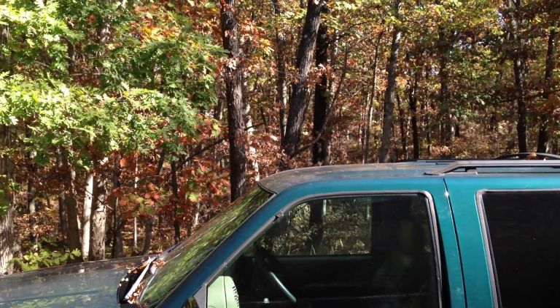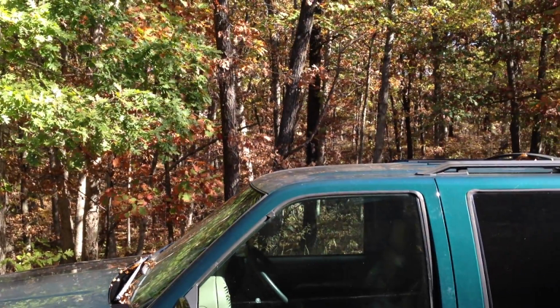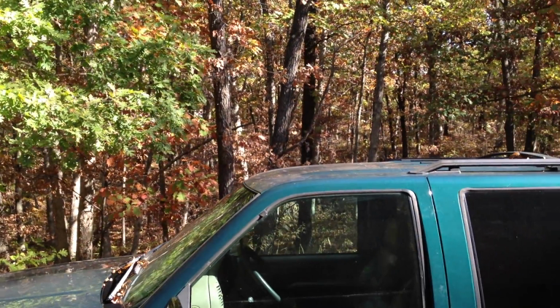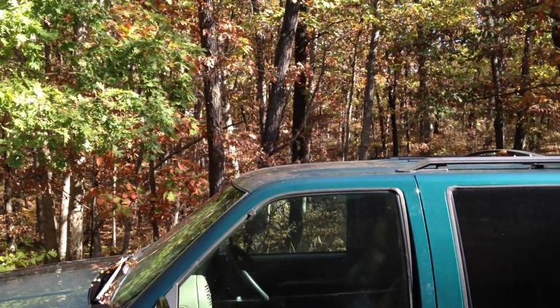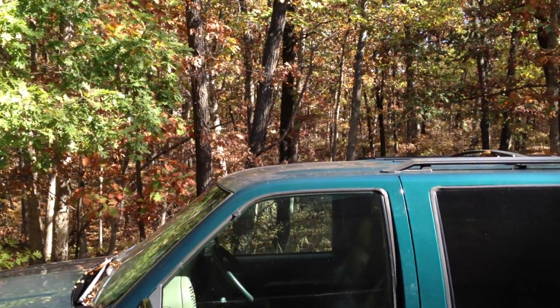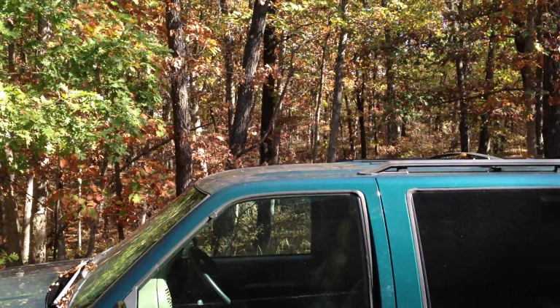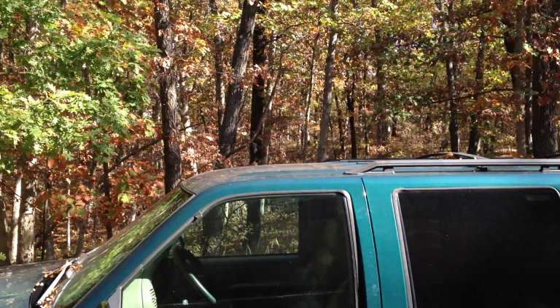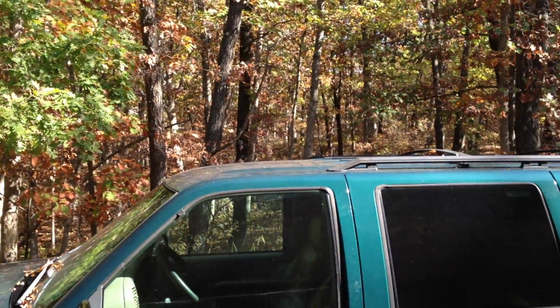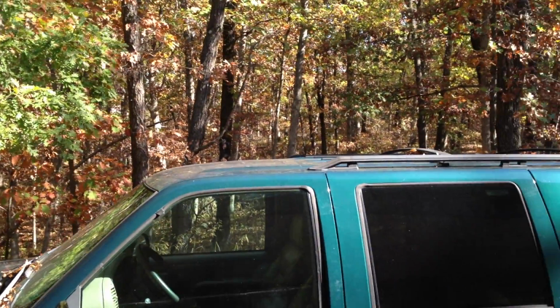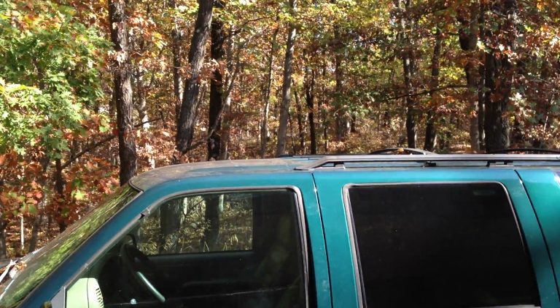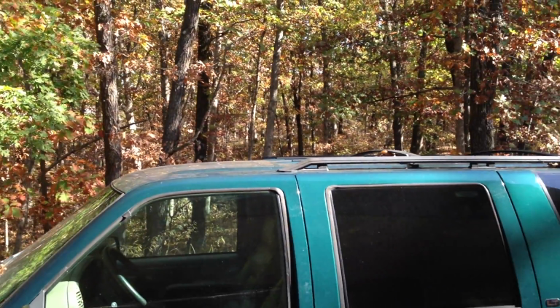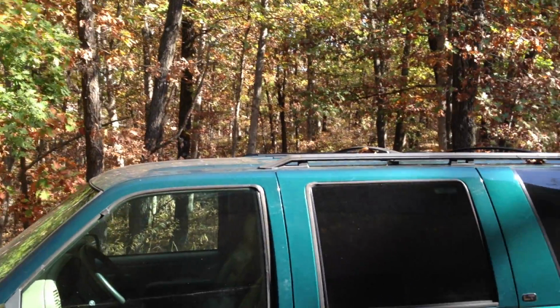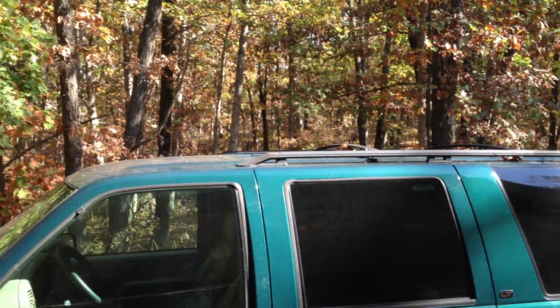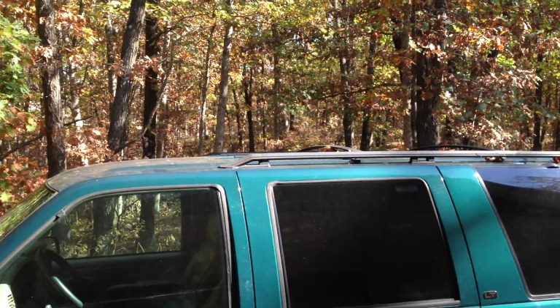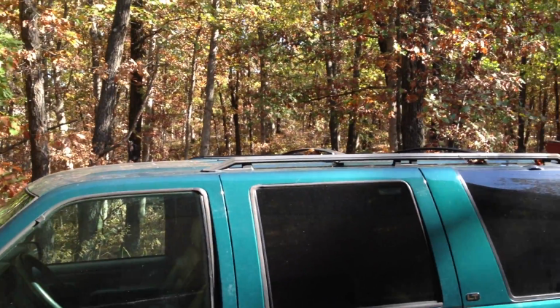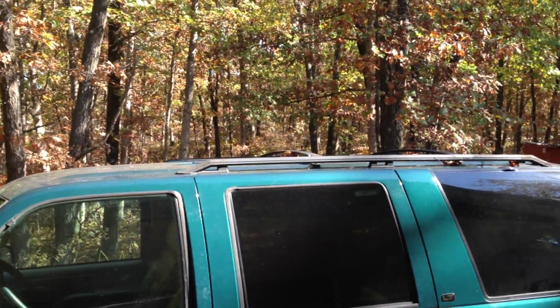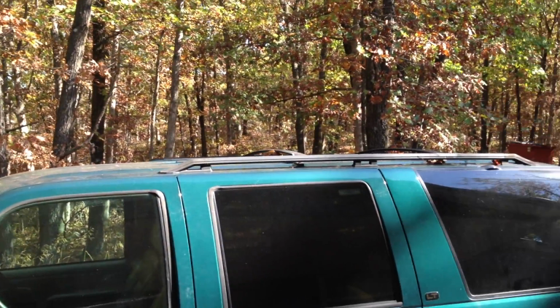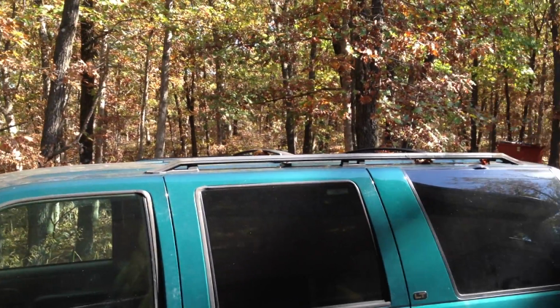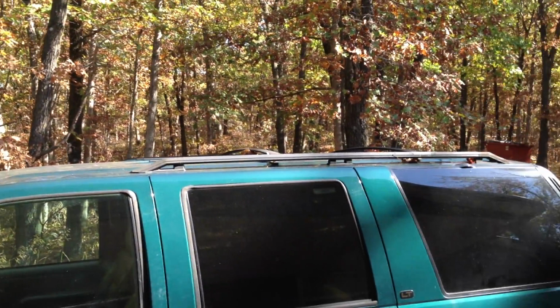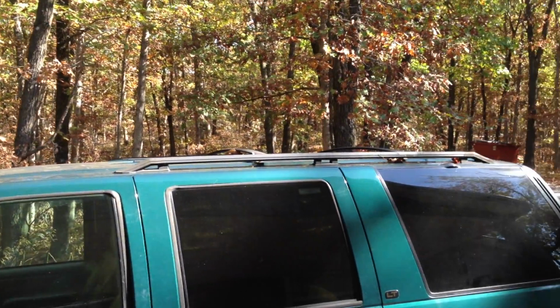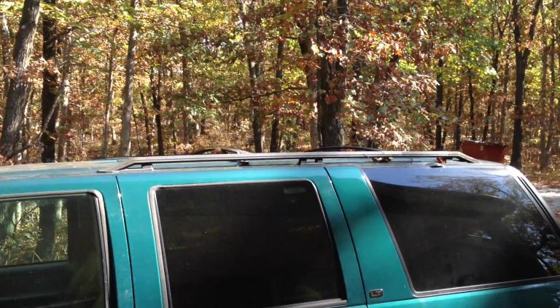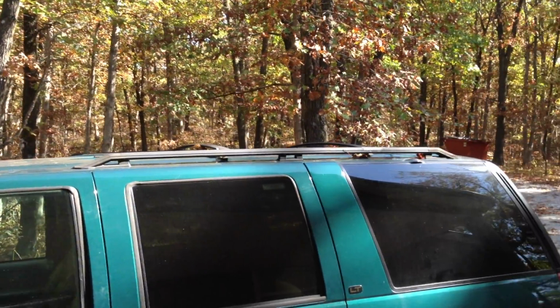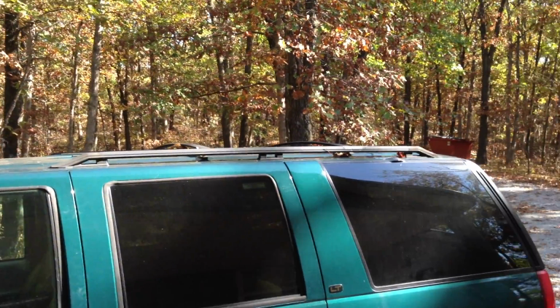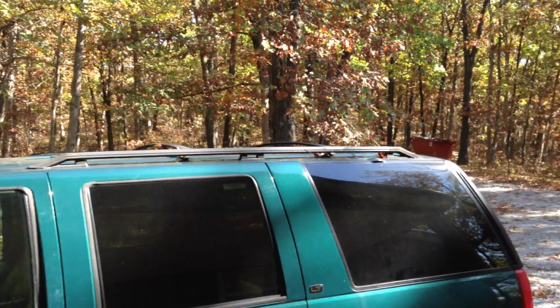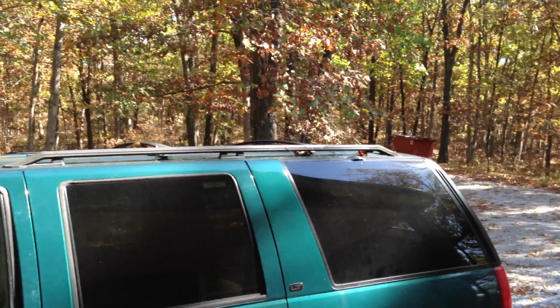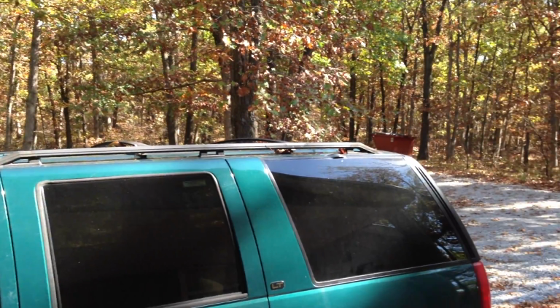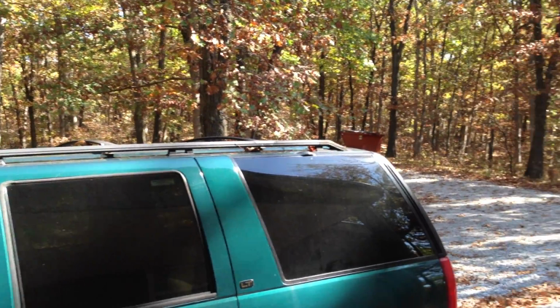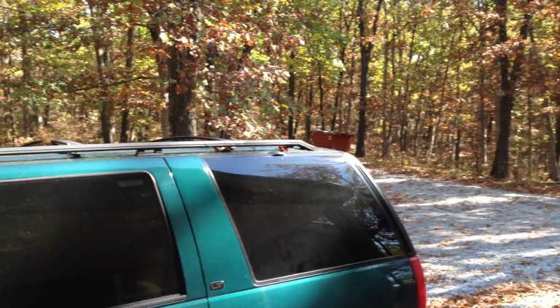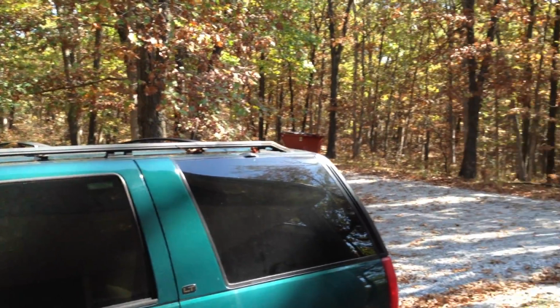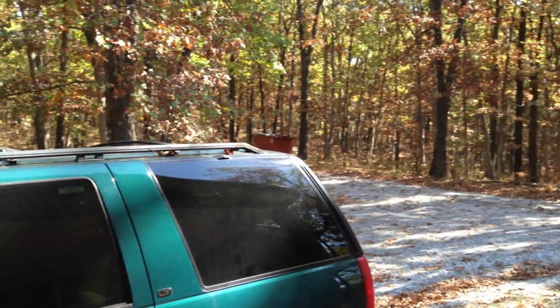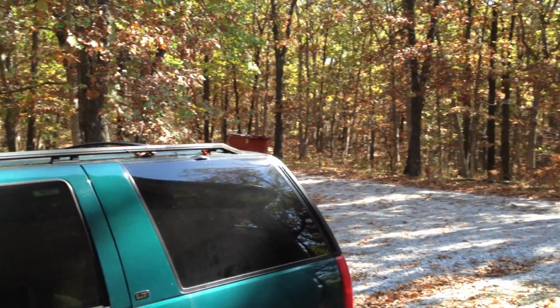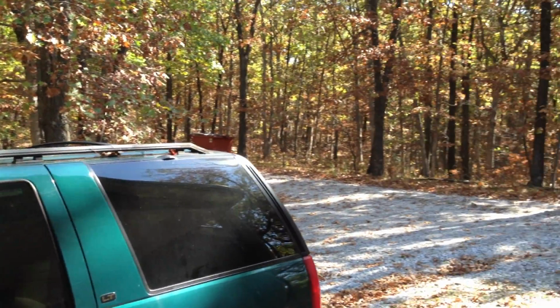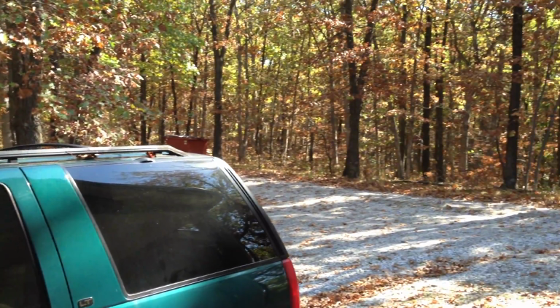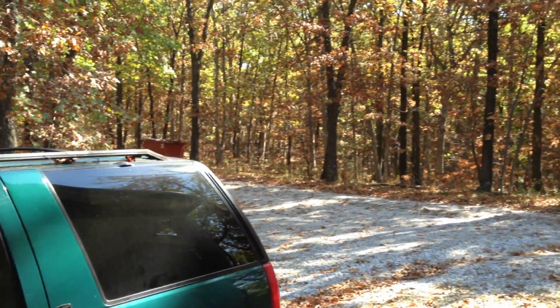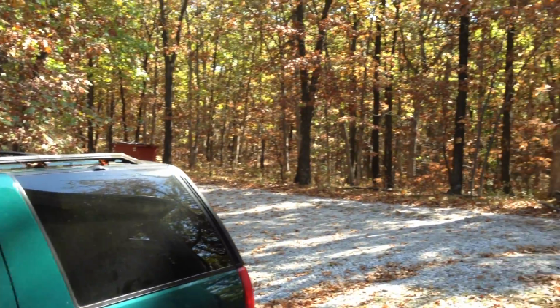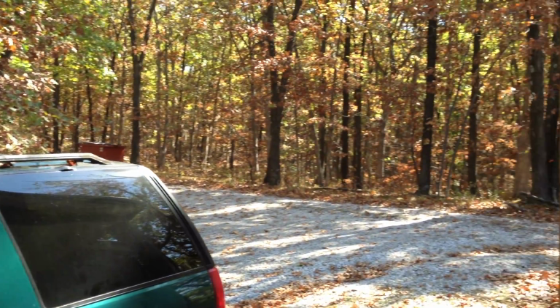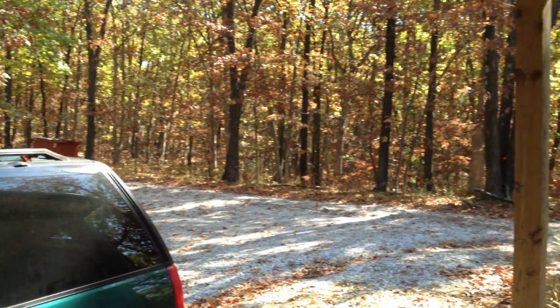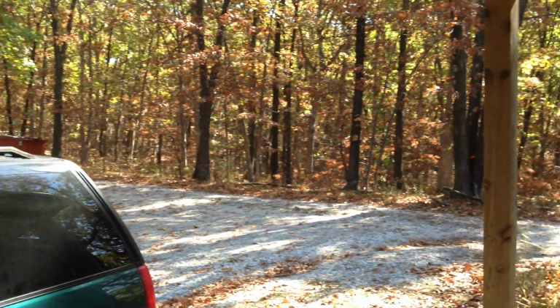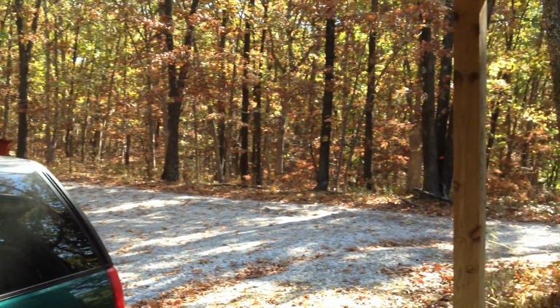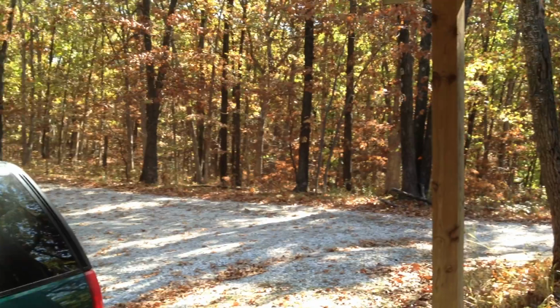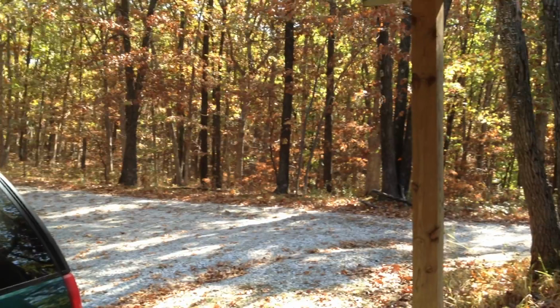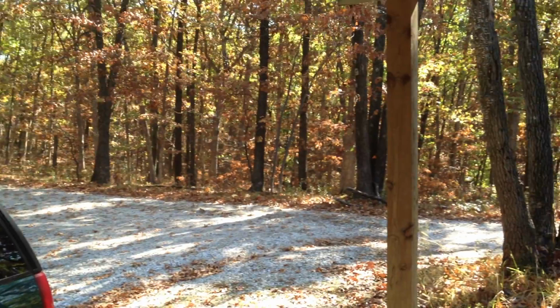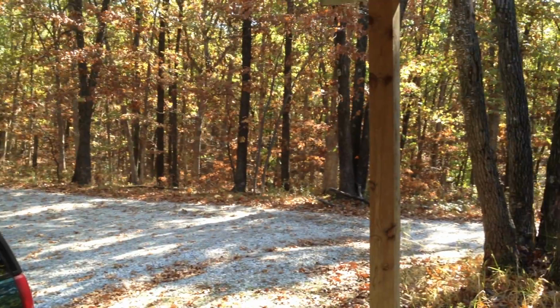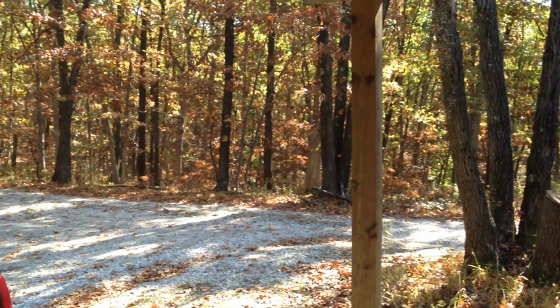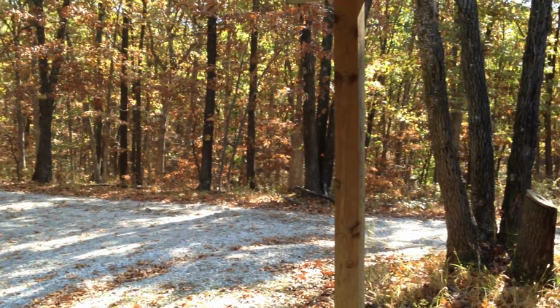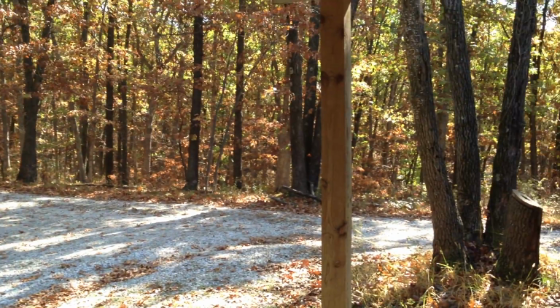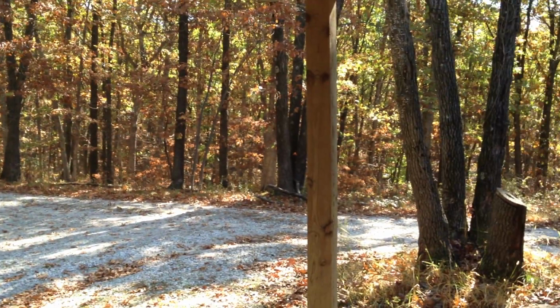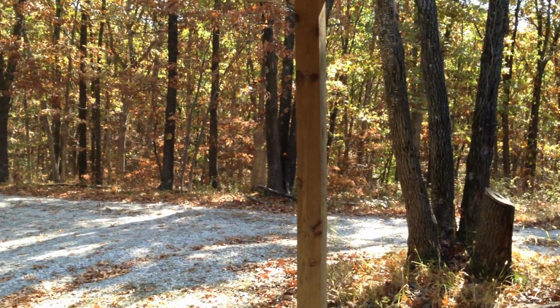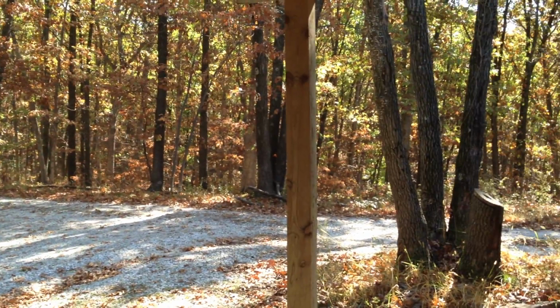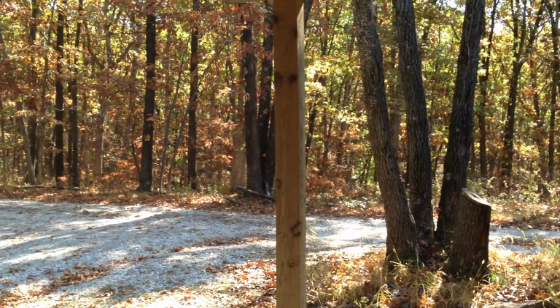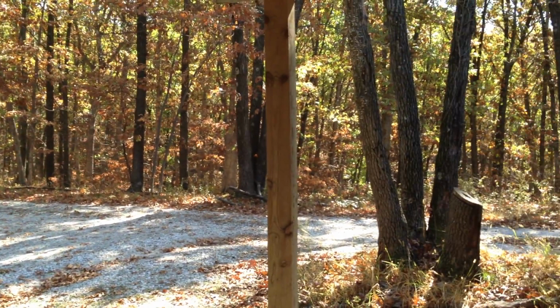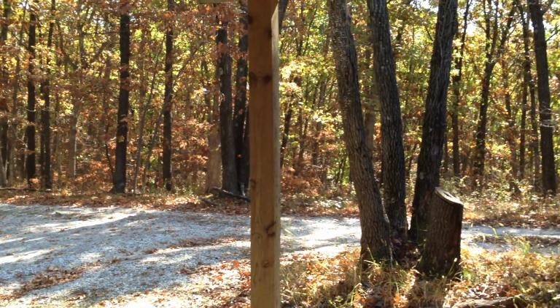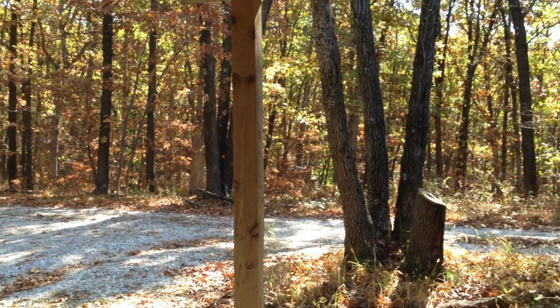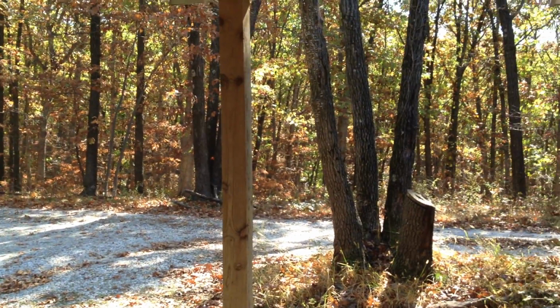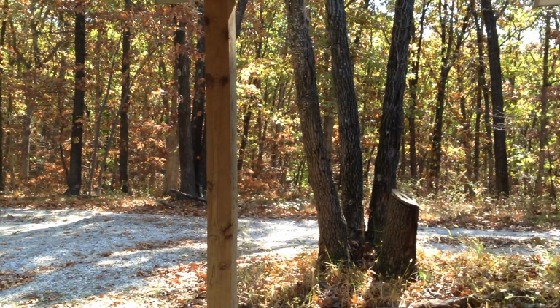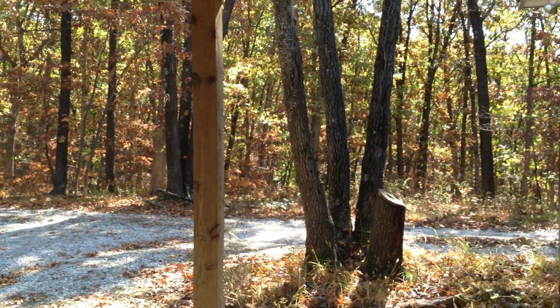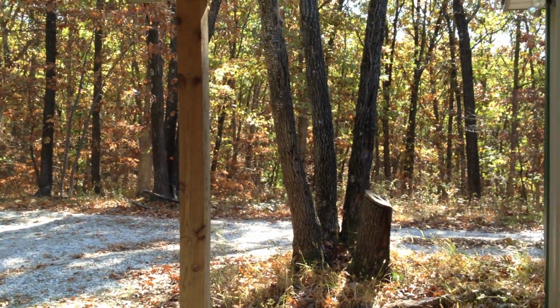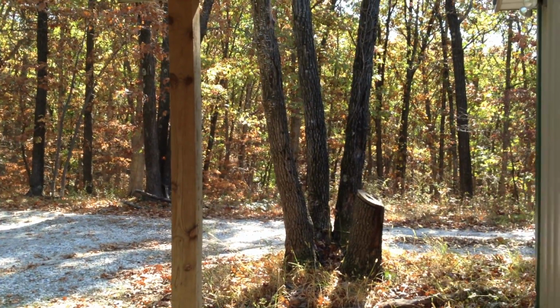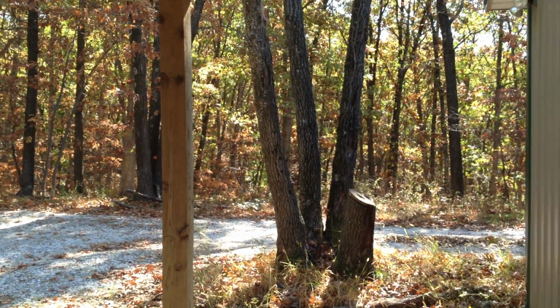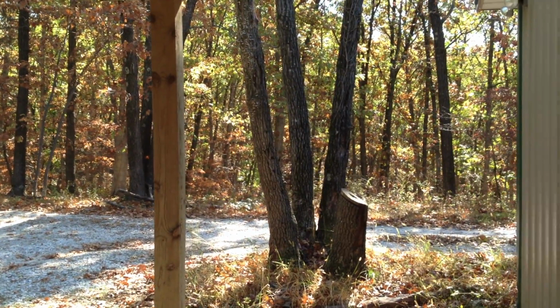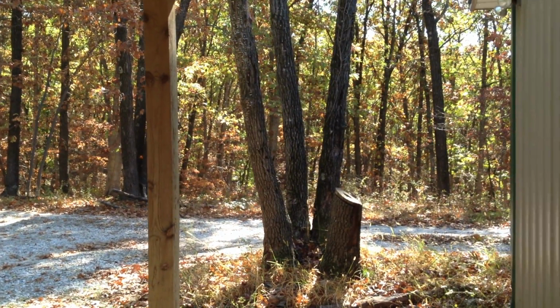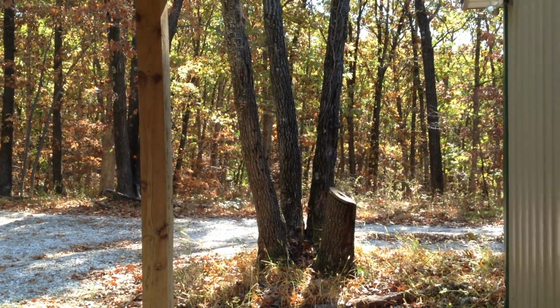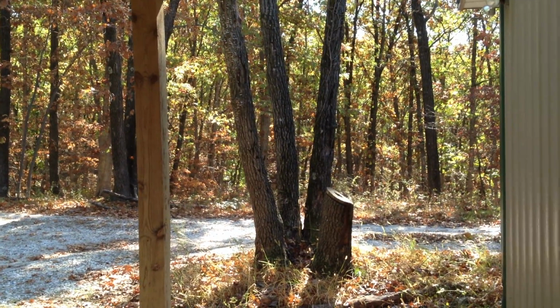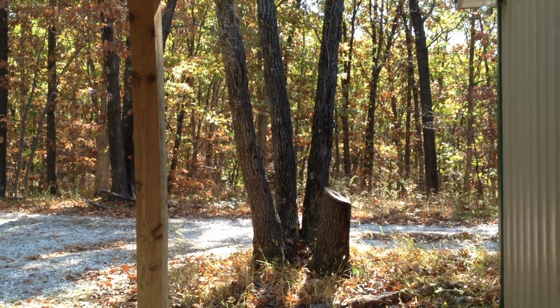I'm not seeing a whole lot of blurring here. Excuse my dirty car. And overall it's not looking too bad.